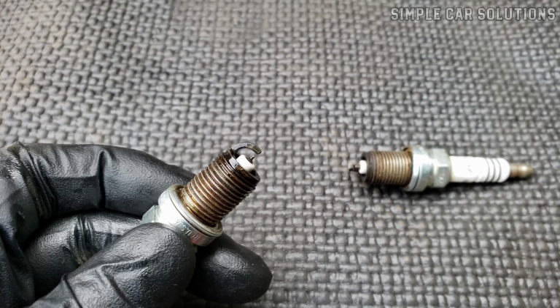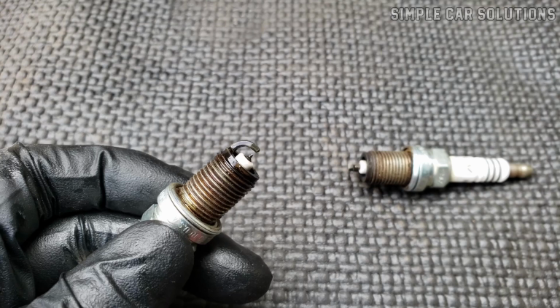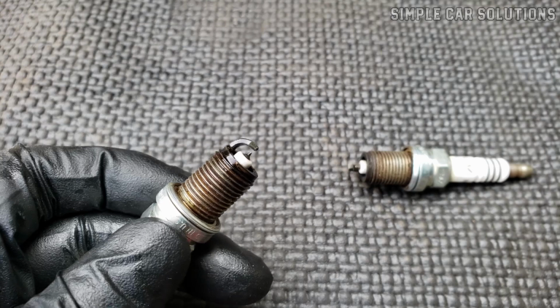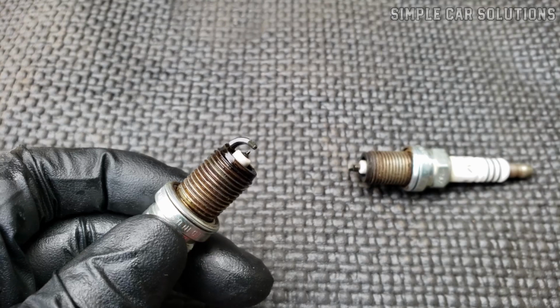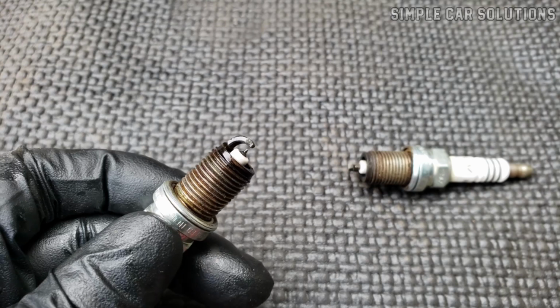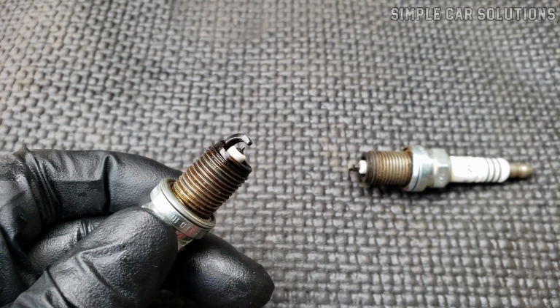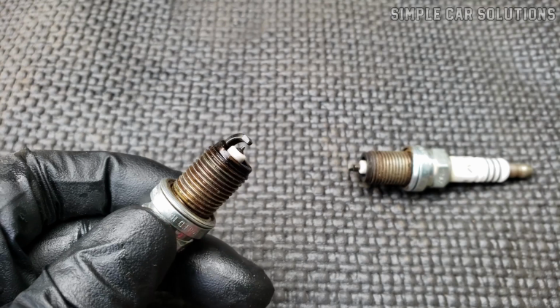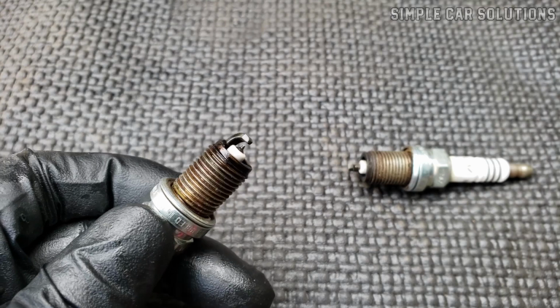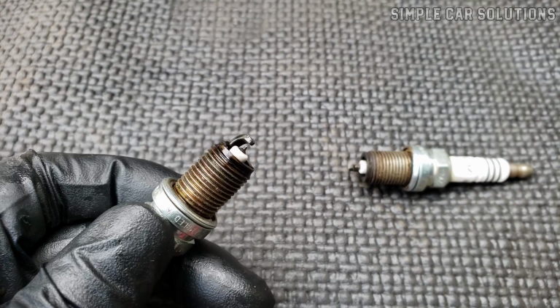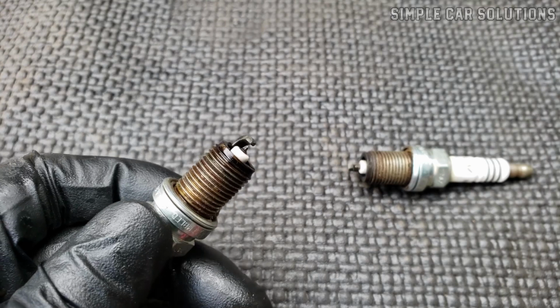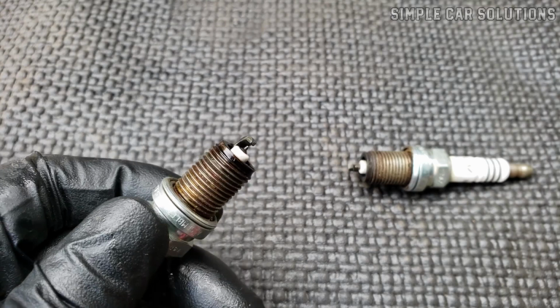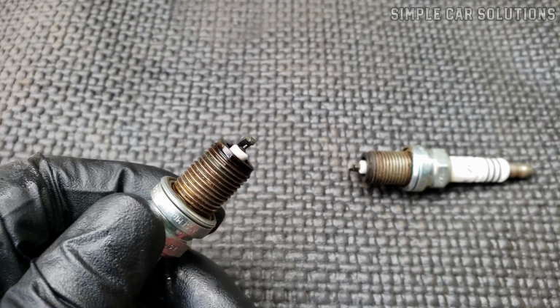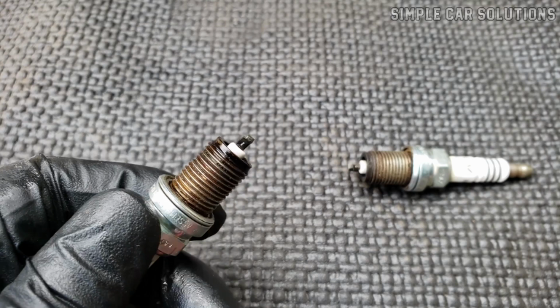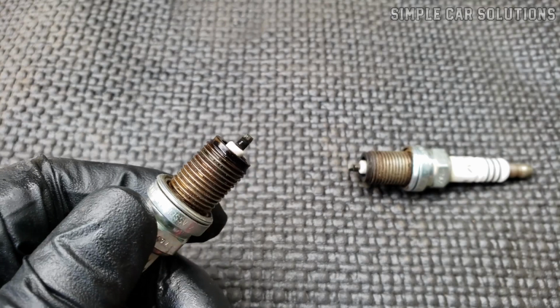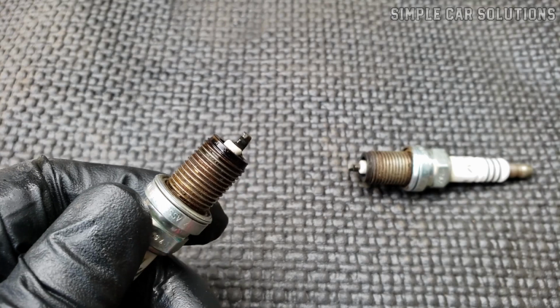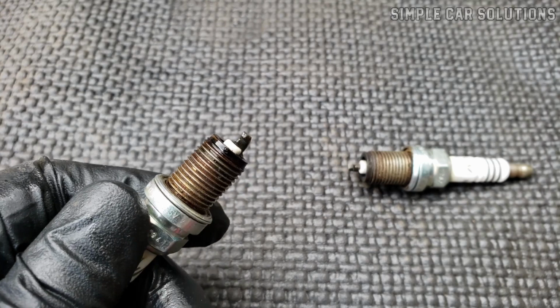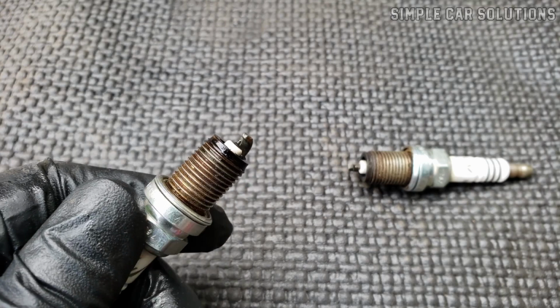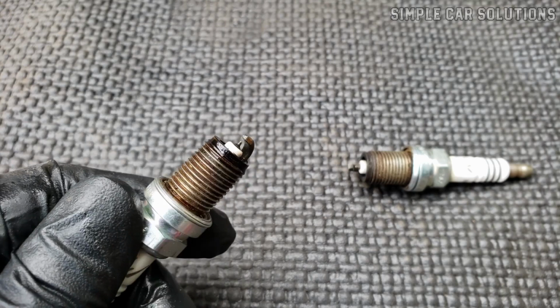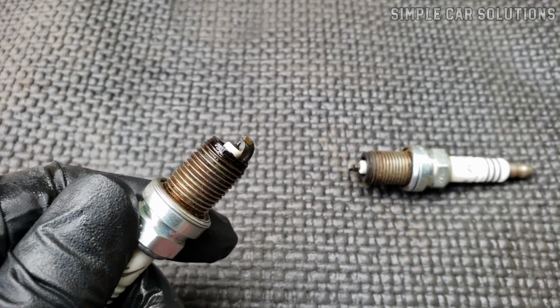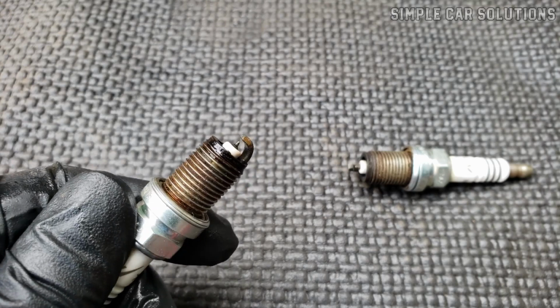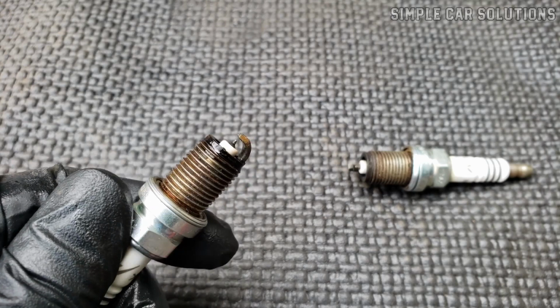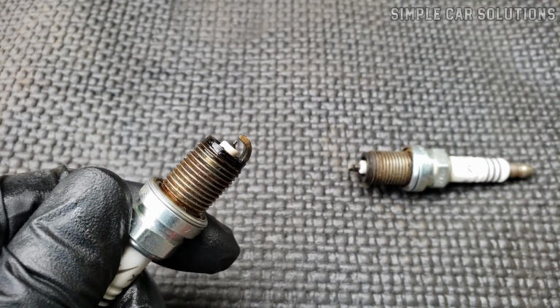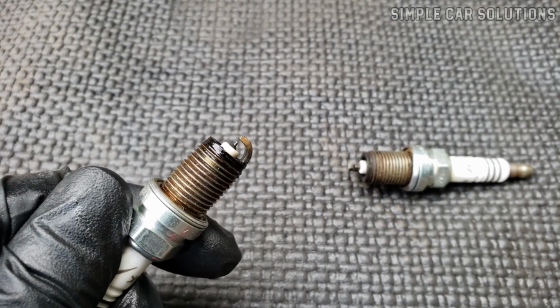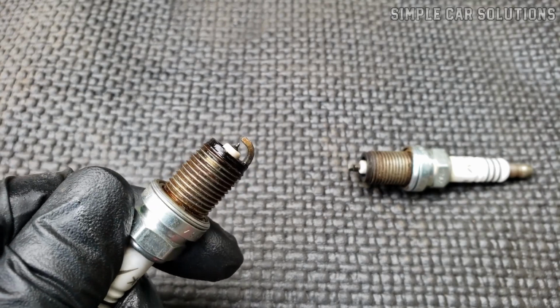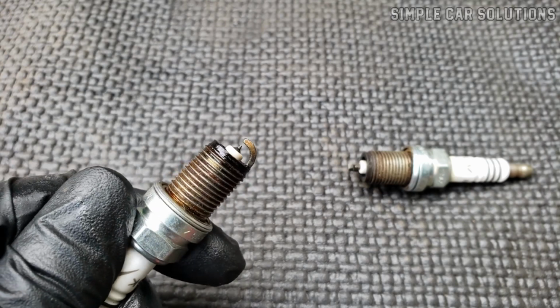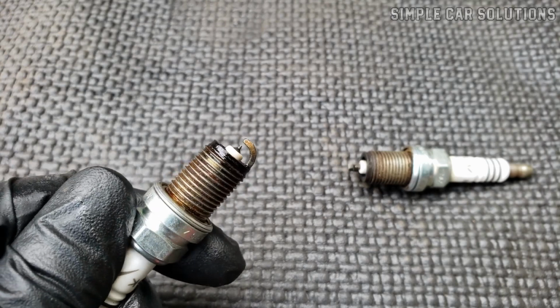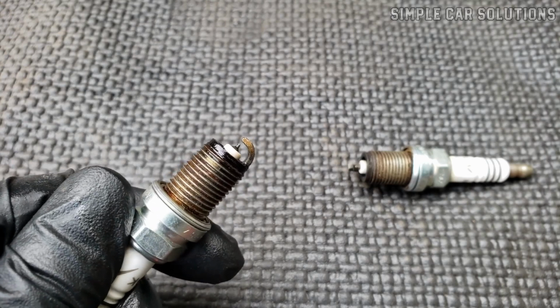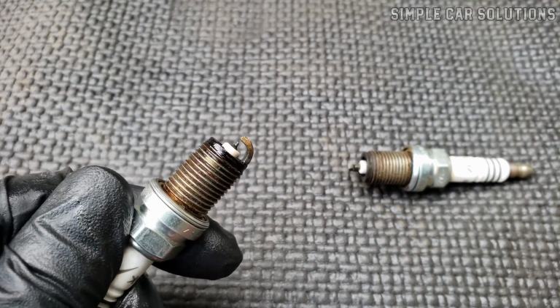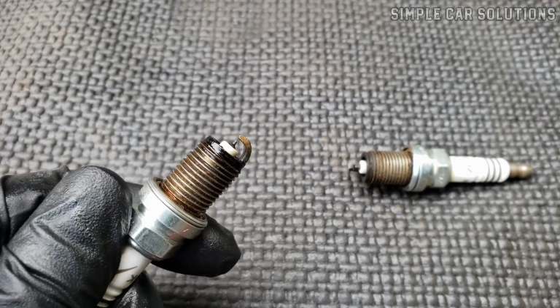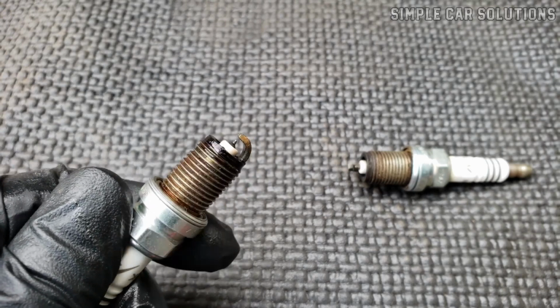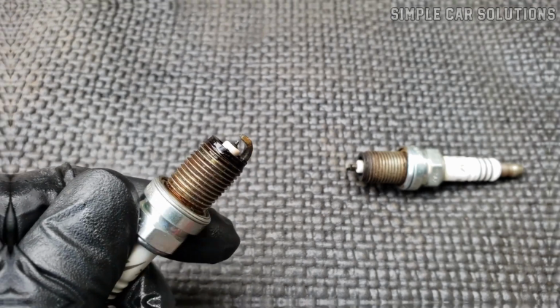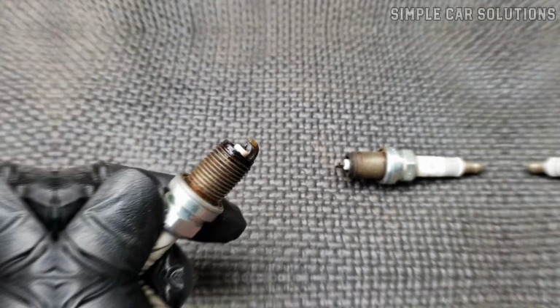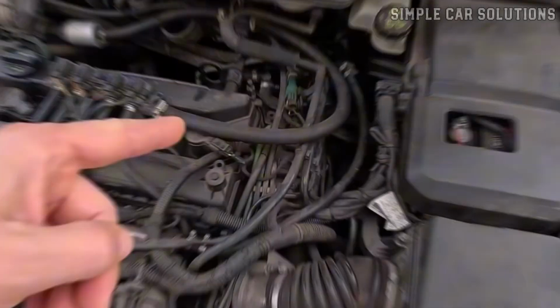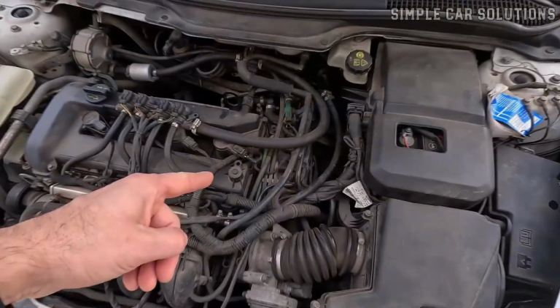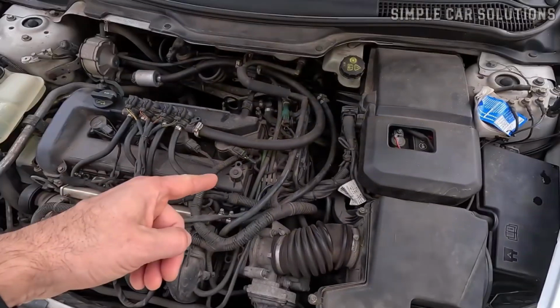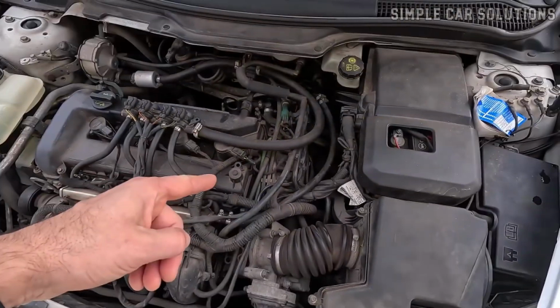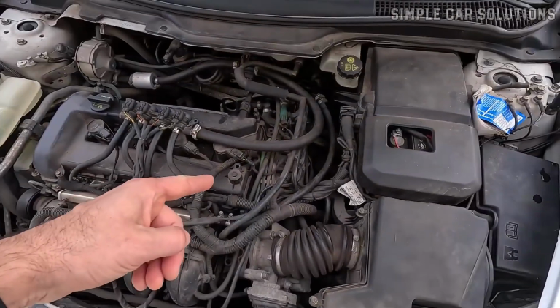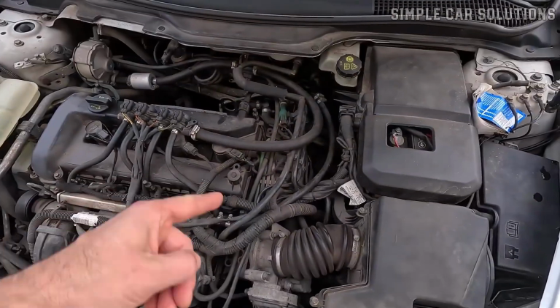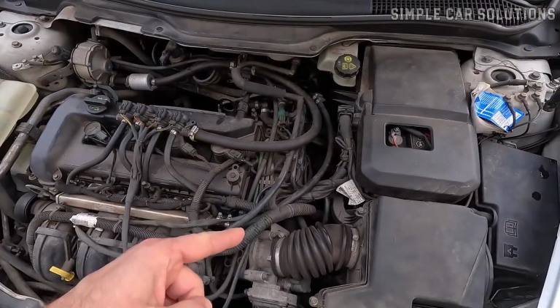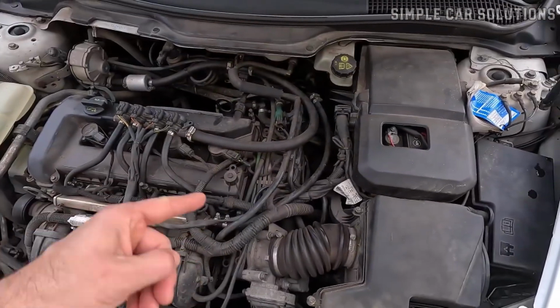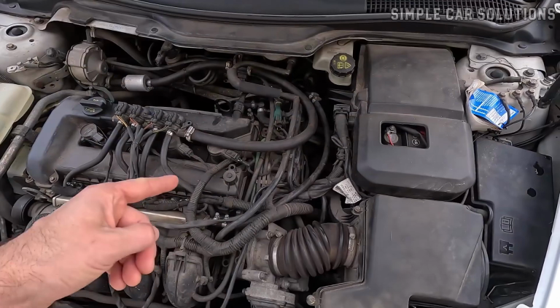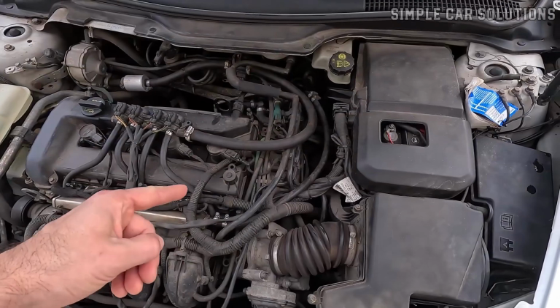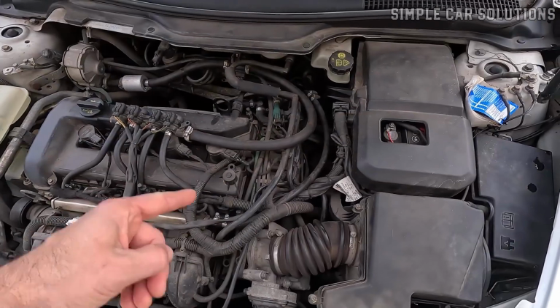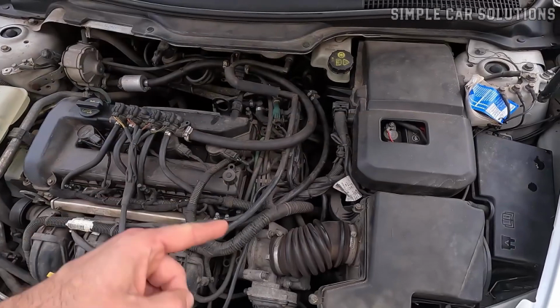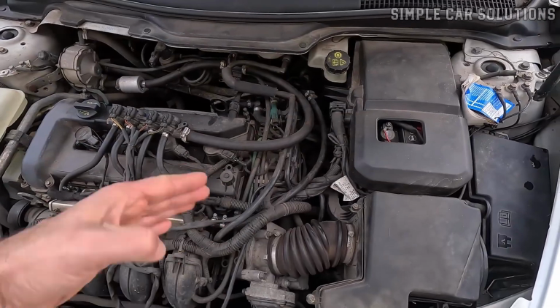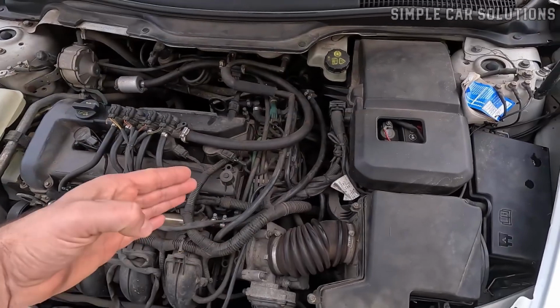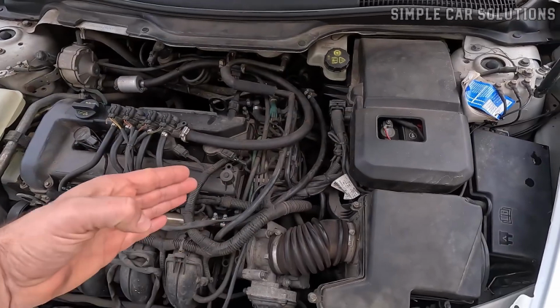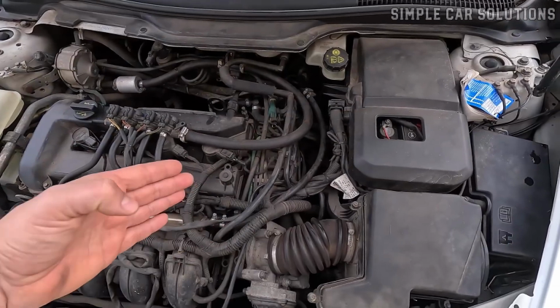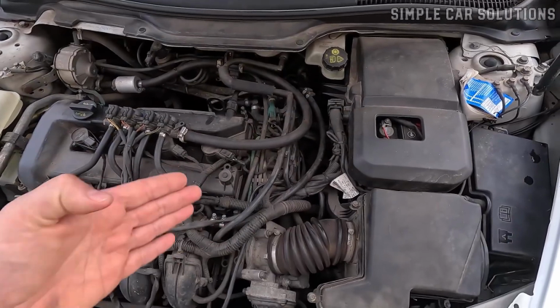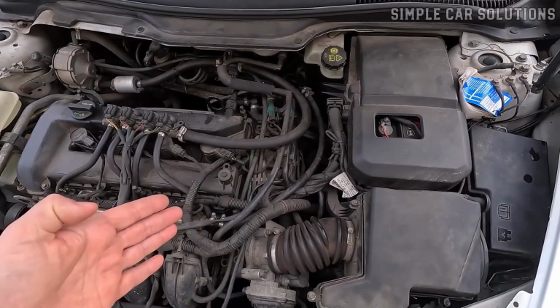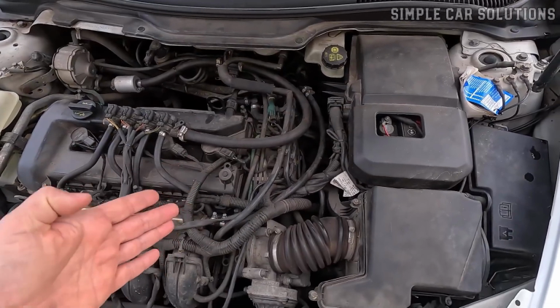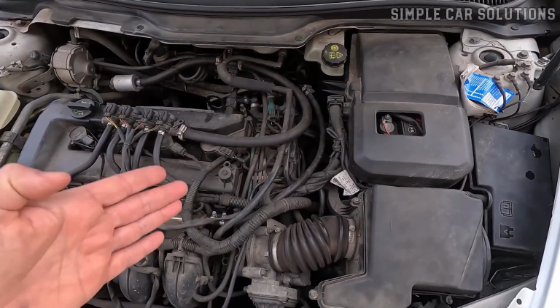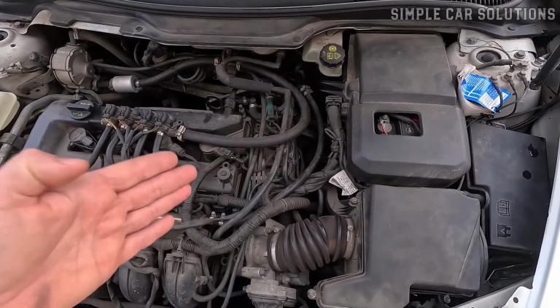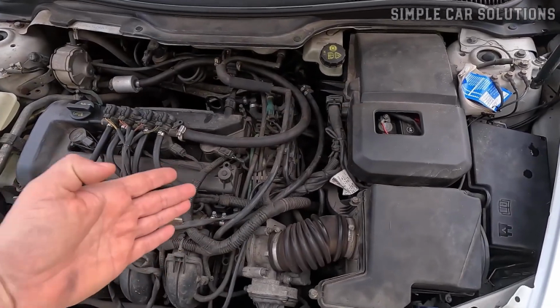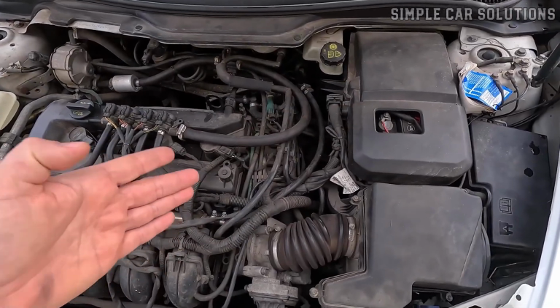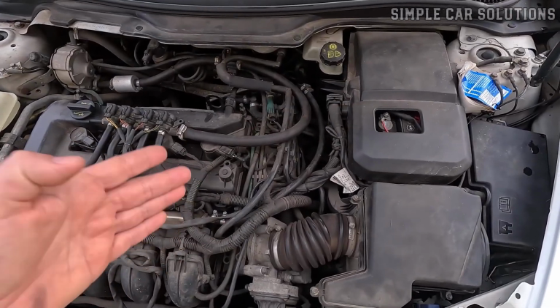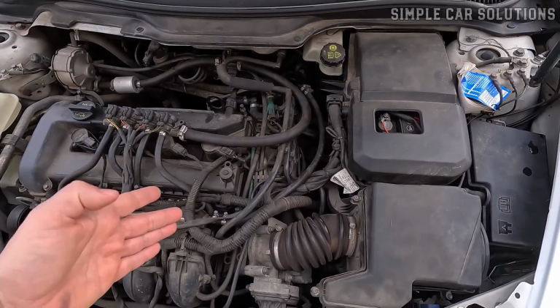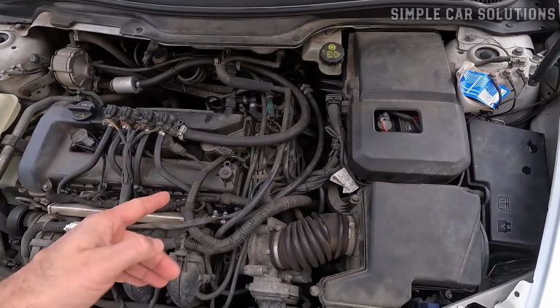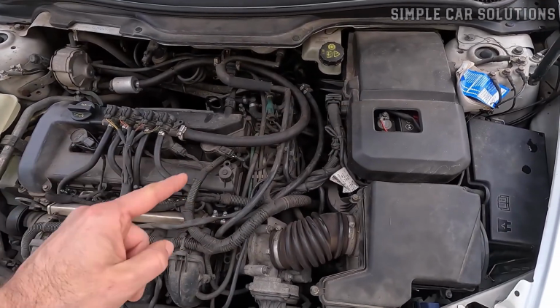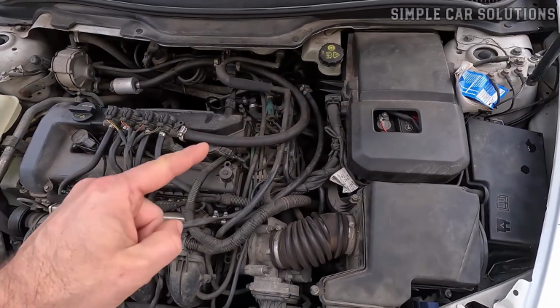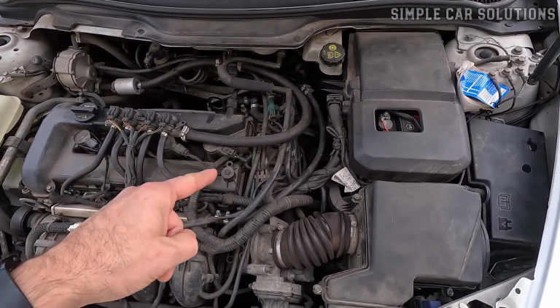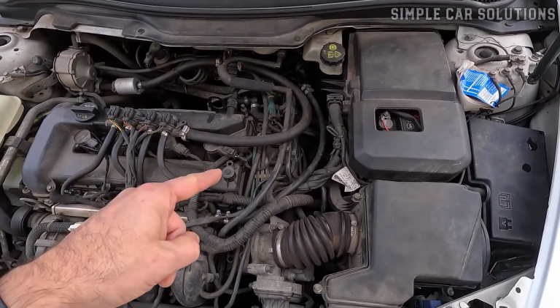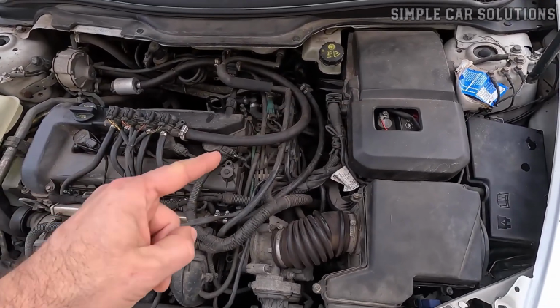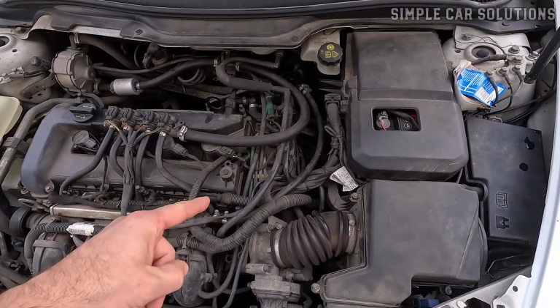If you pulled out a spark plug and noticed that it's wet with gasoline, I want to go over the main reasons why this happens and how you can fix it.